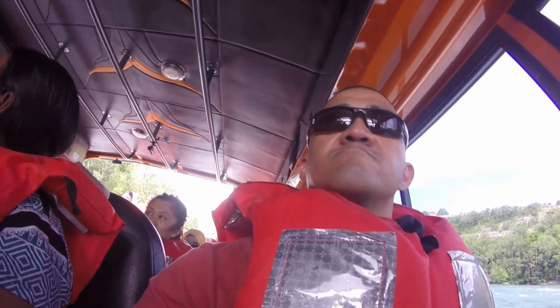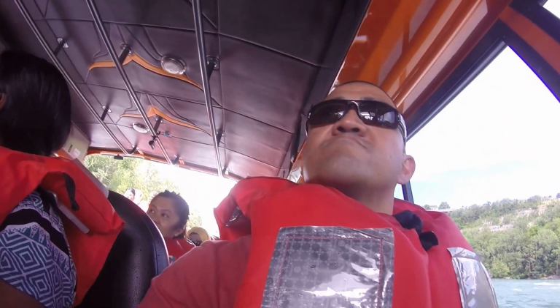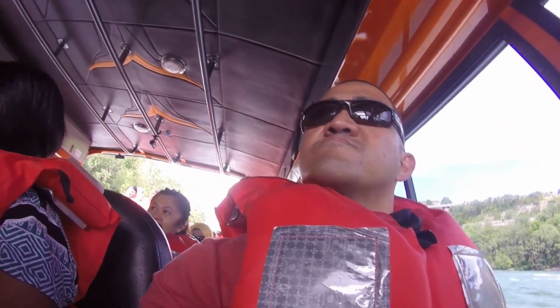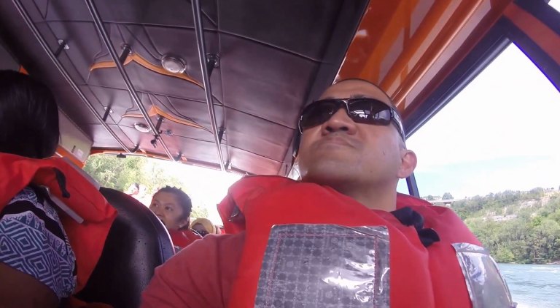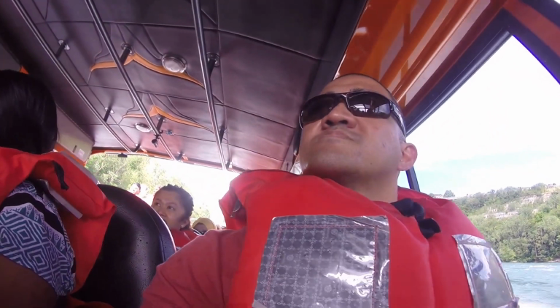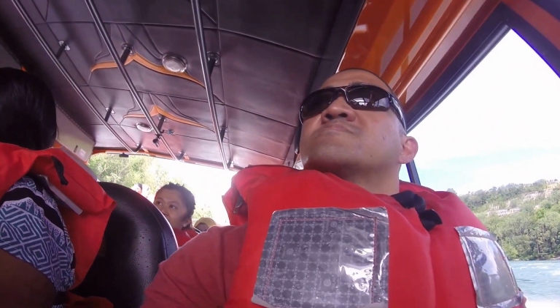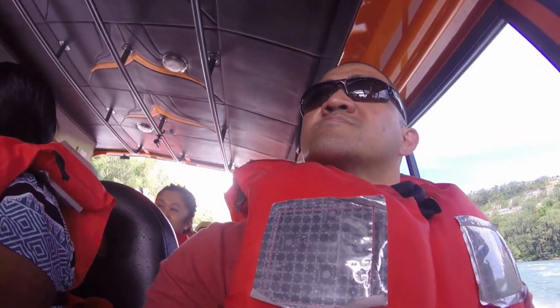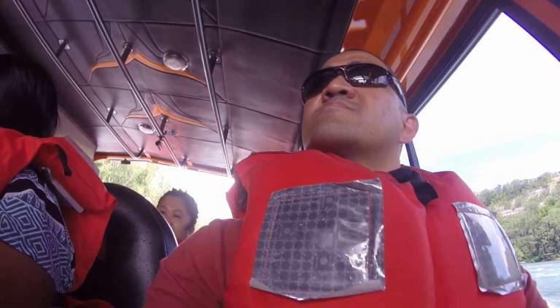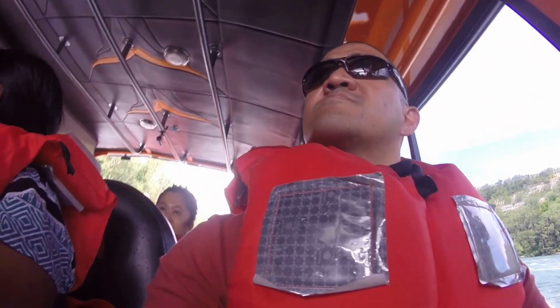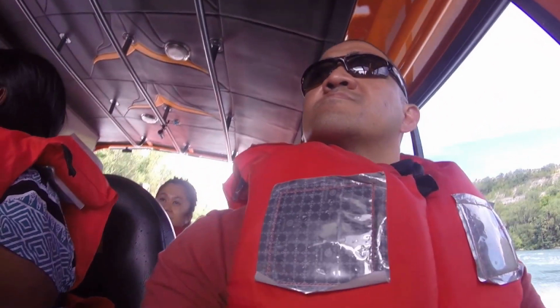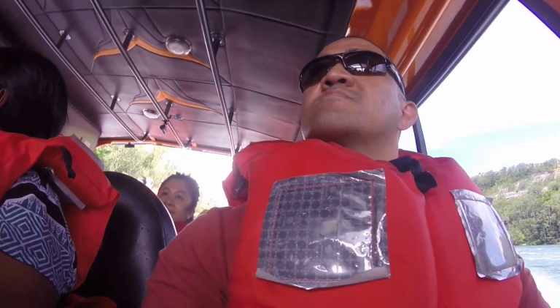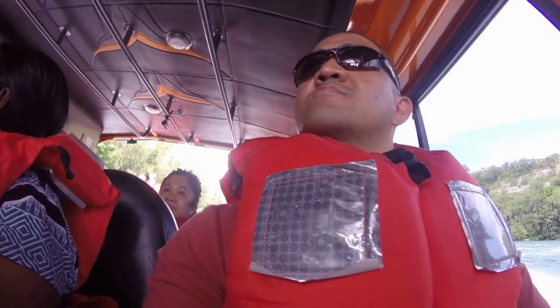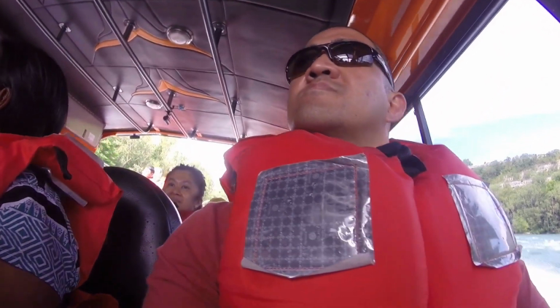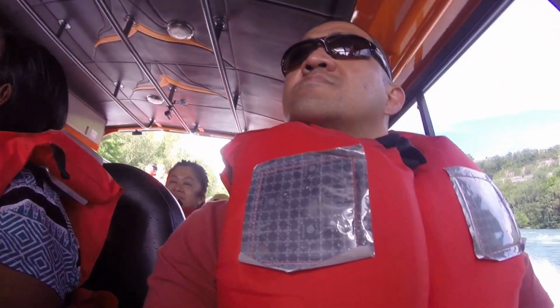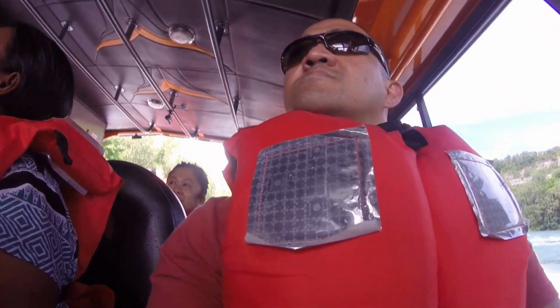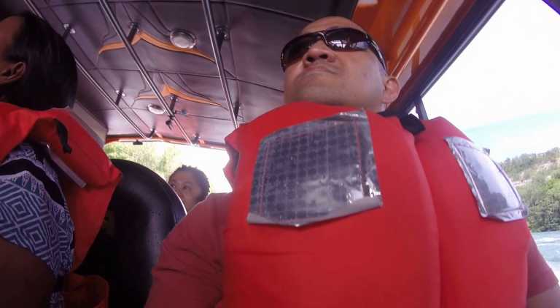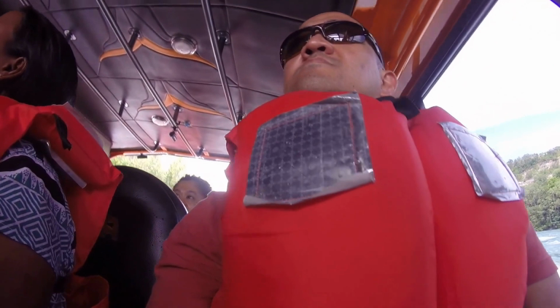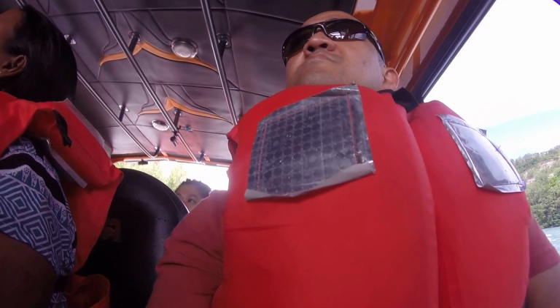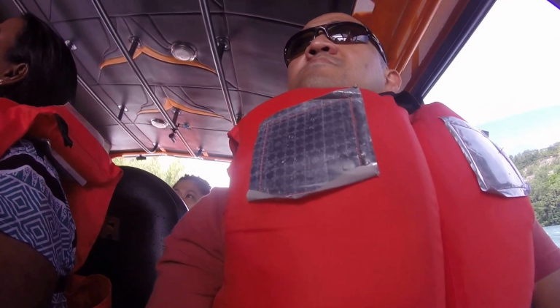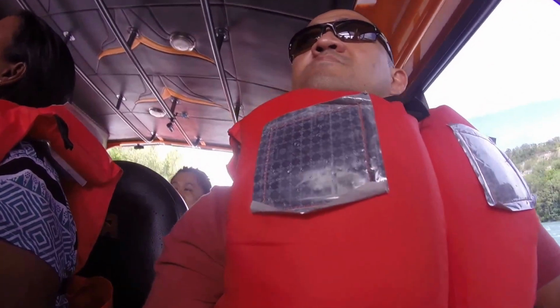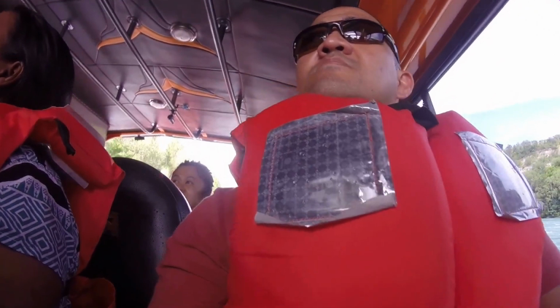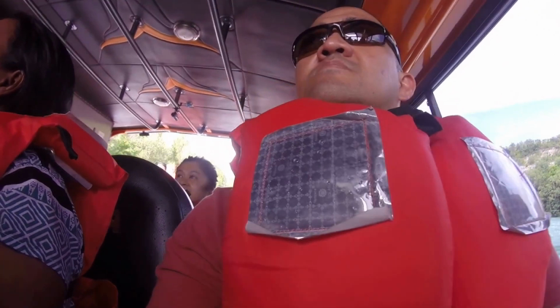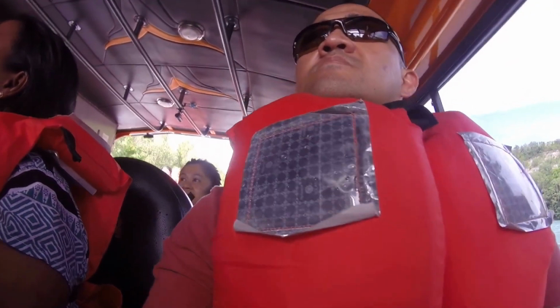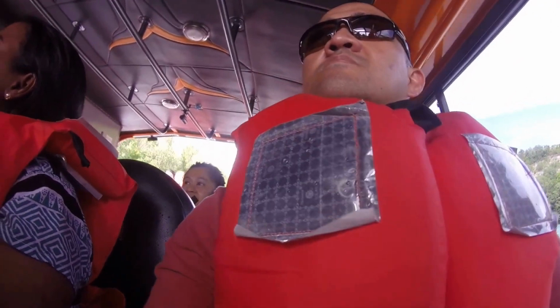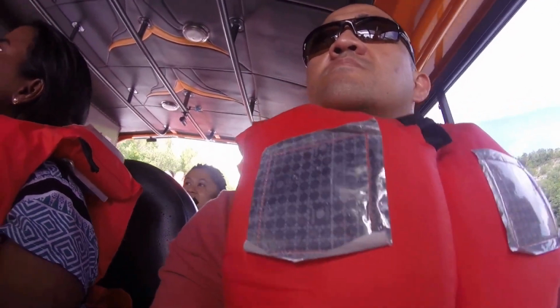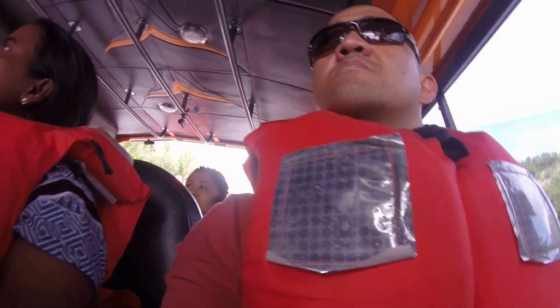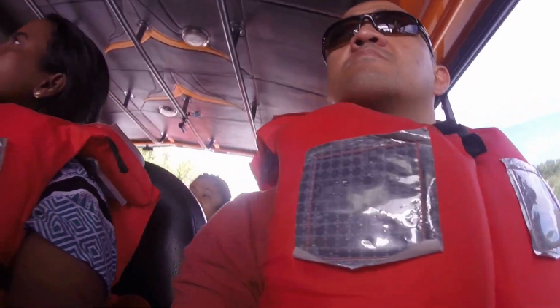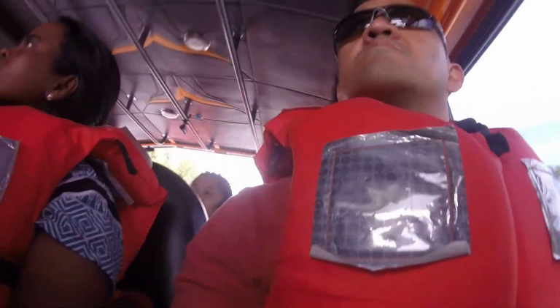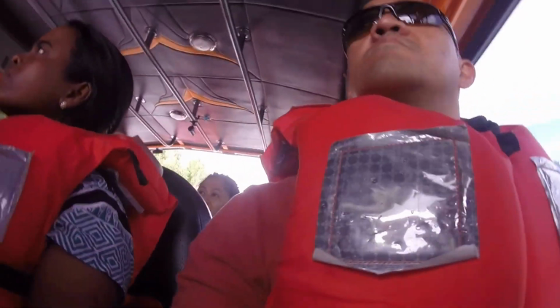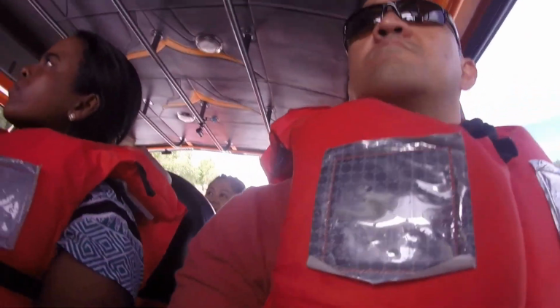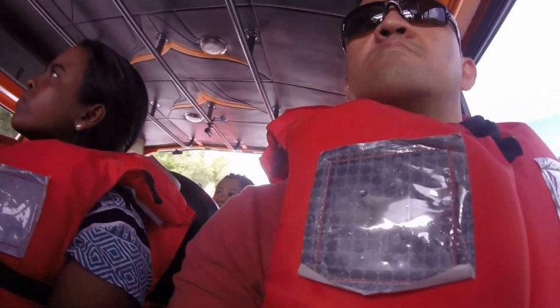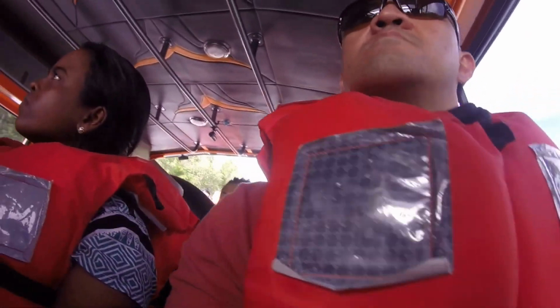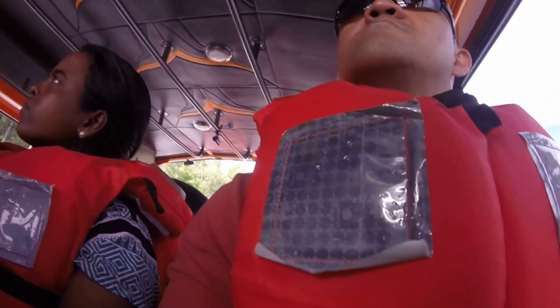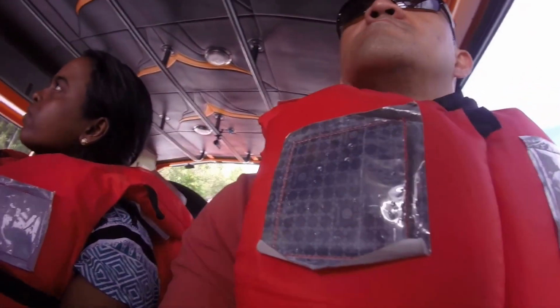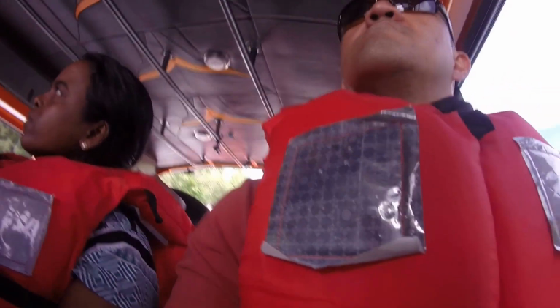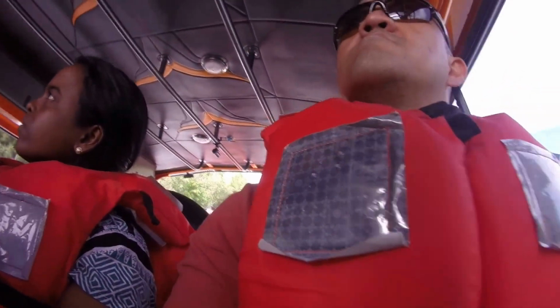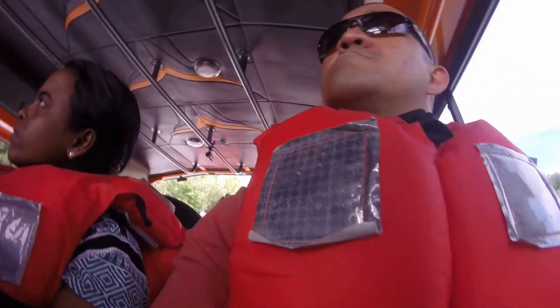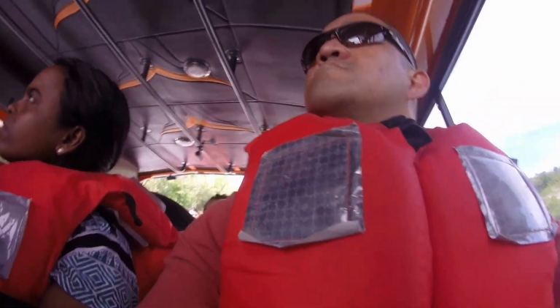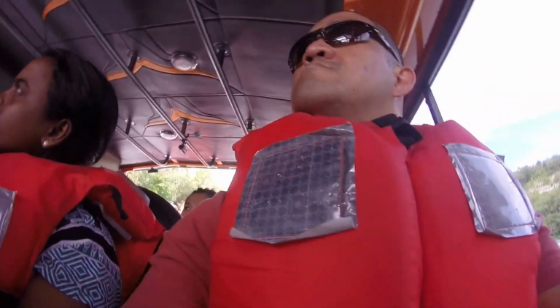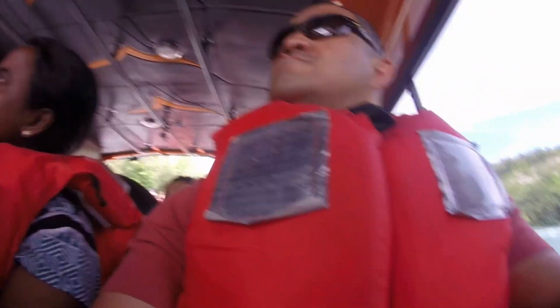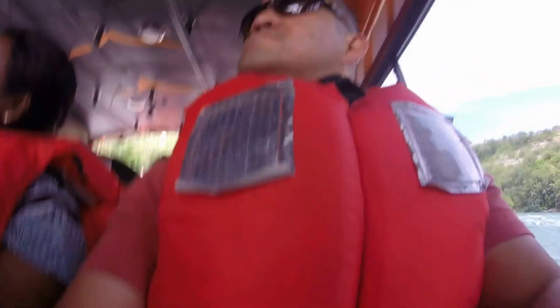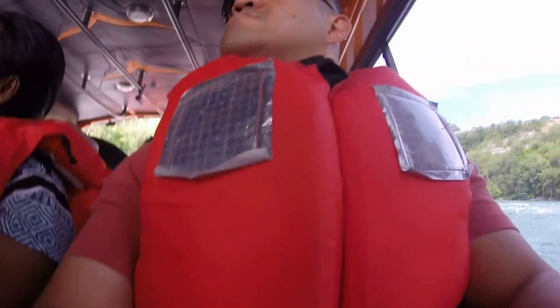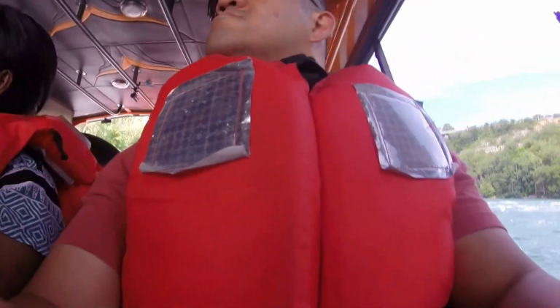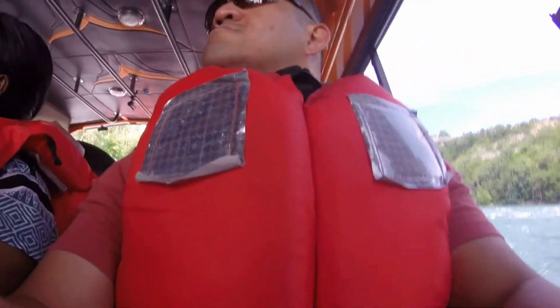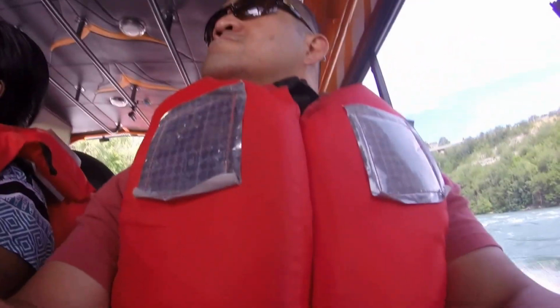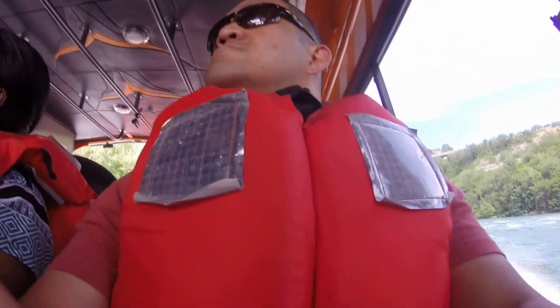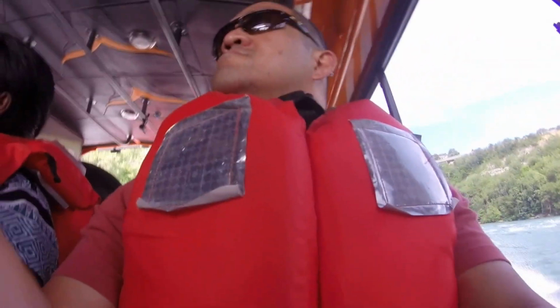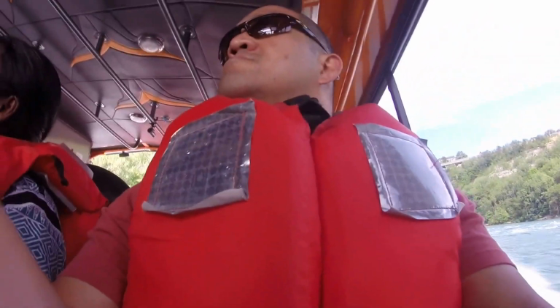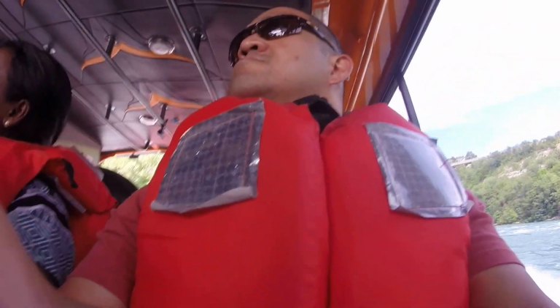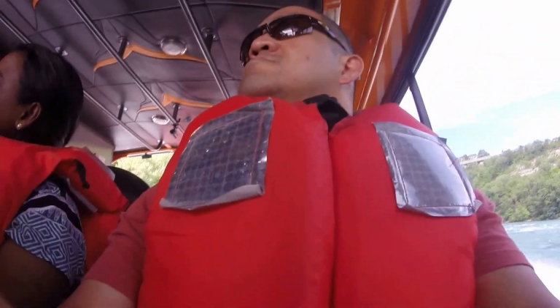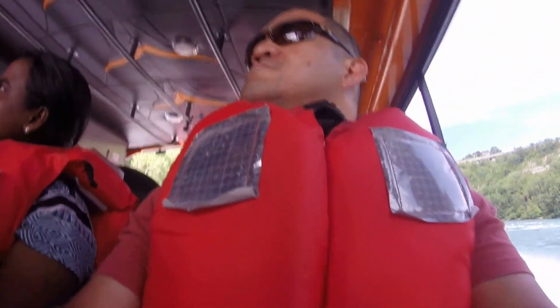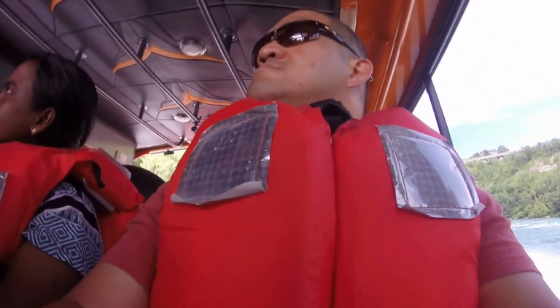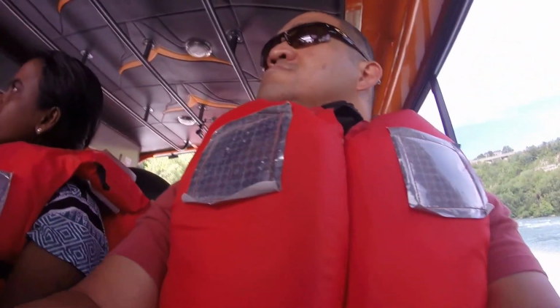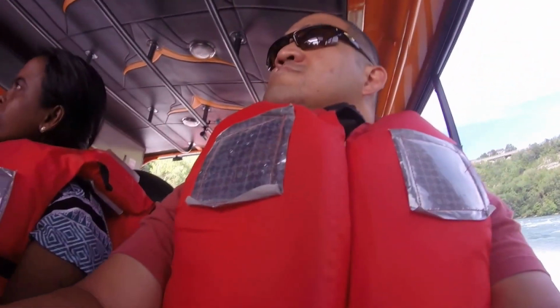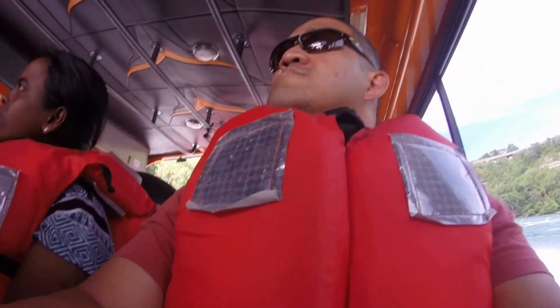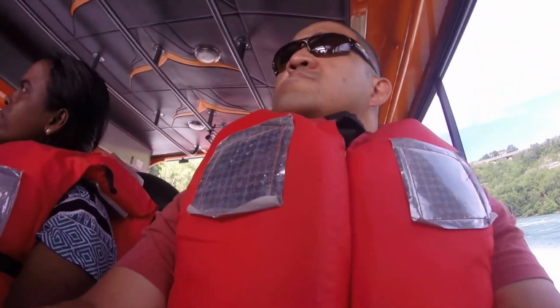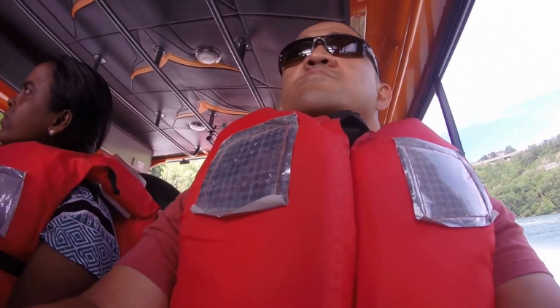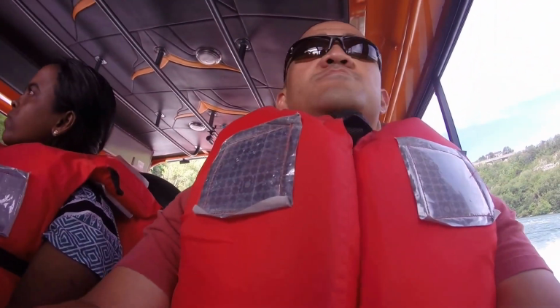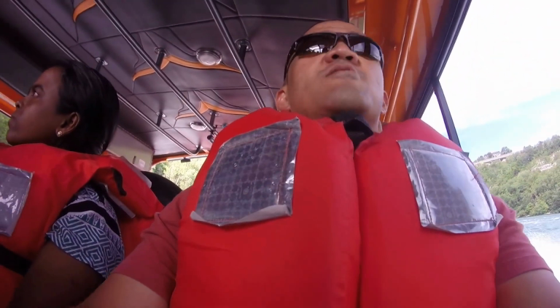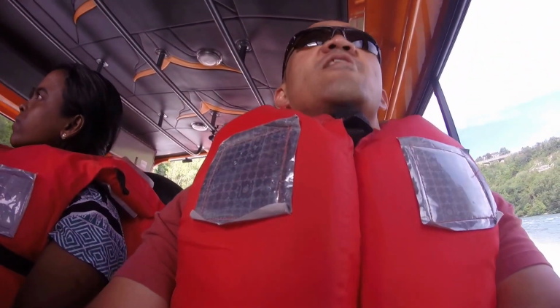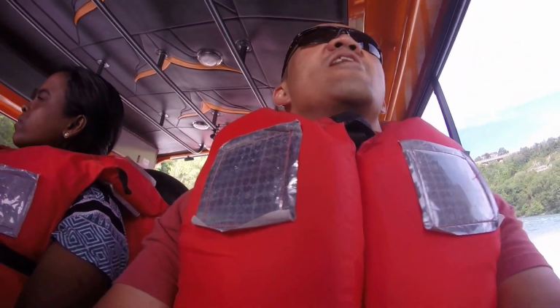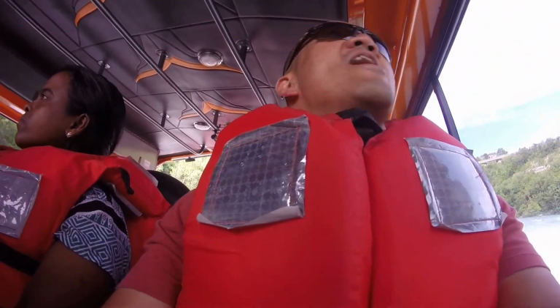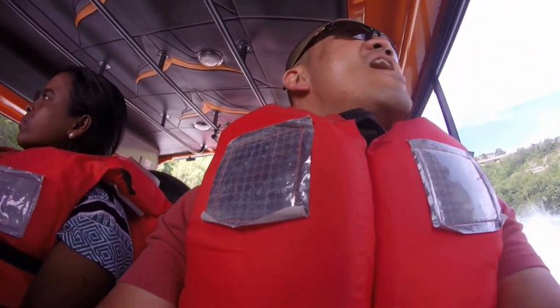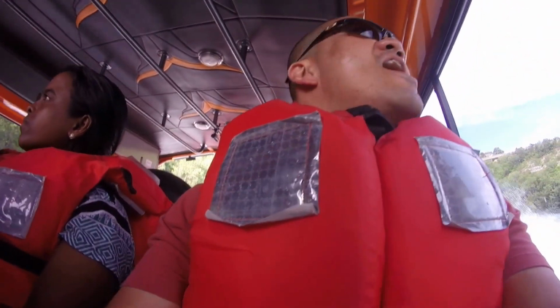We're going to go through a five today, and we're also going to take a look at some of the world's biggest whitewater rapids. Are you guys ready? Yes!